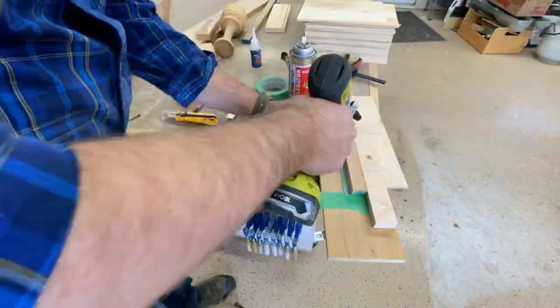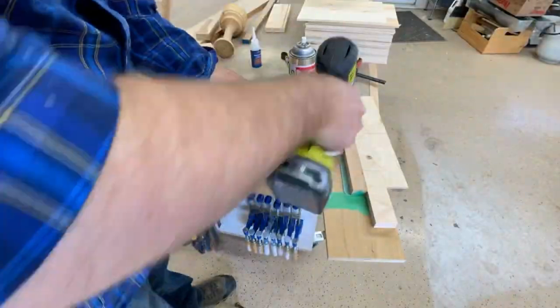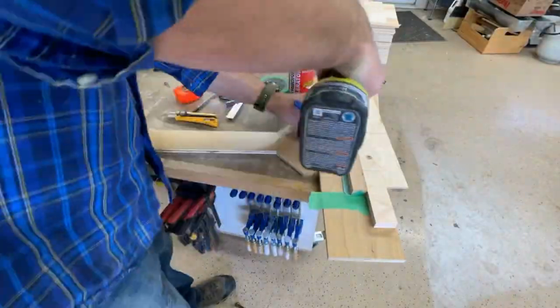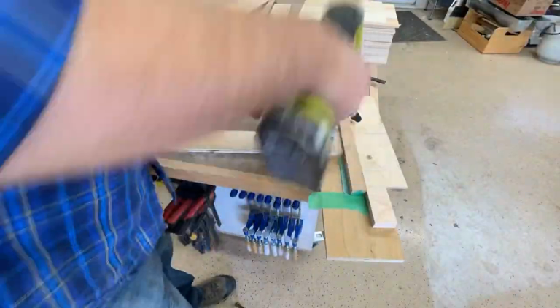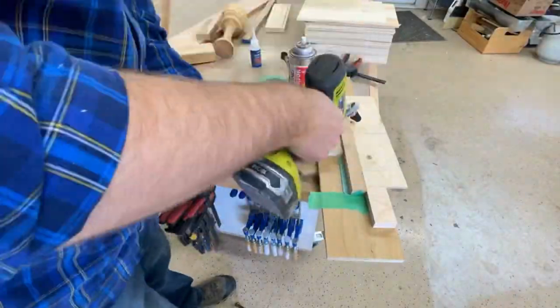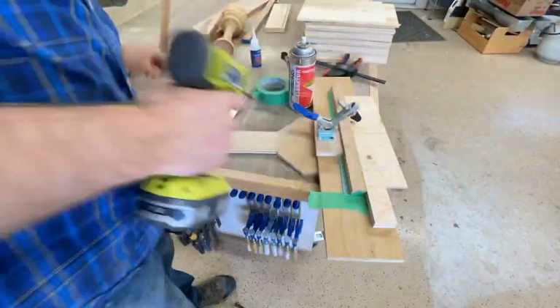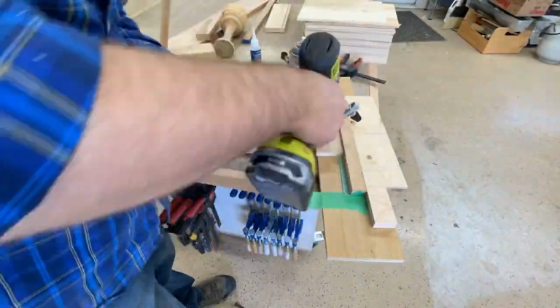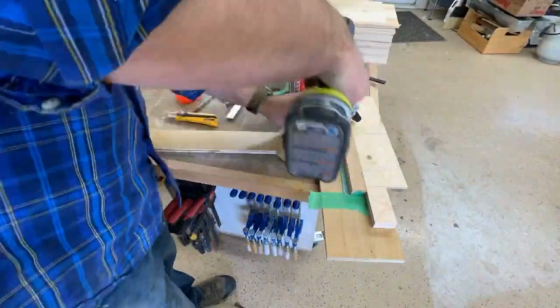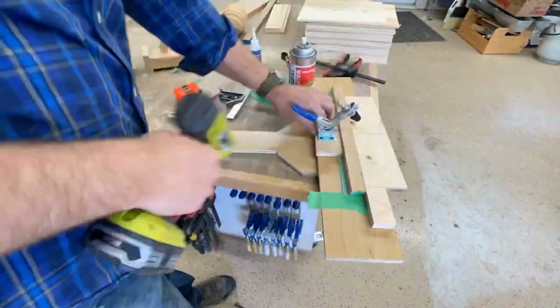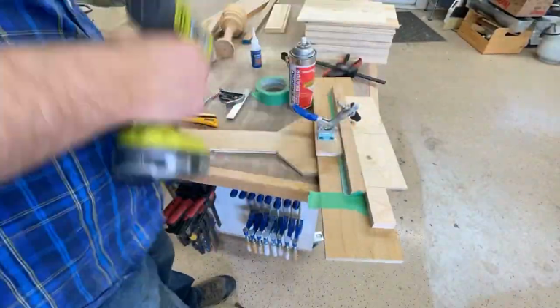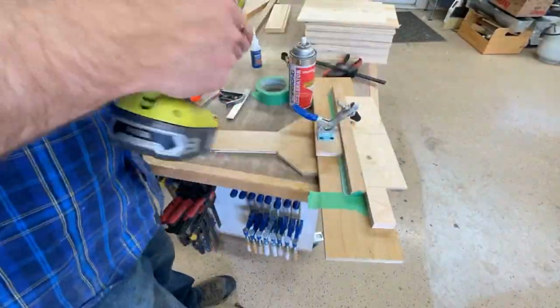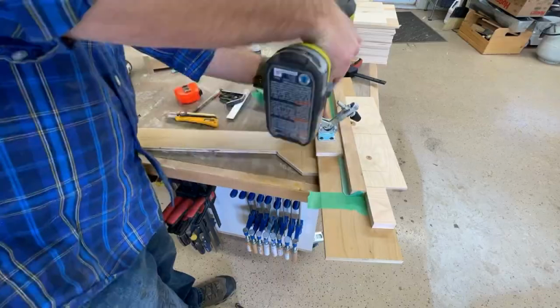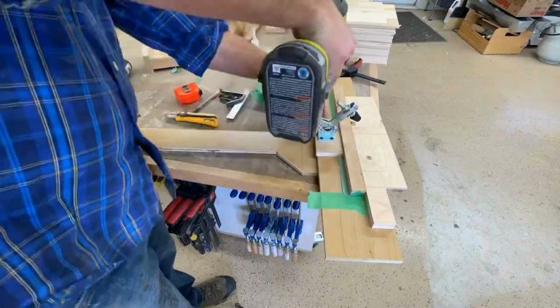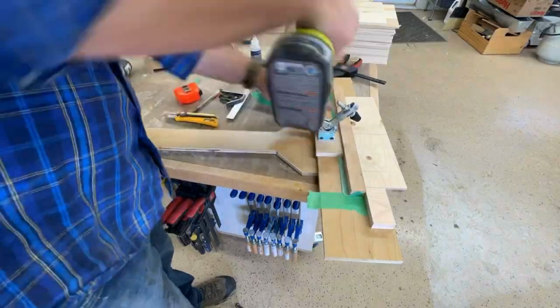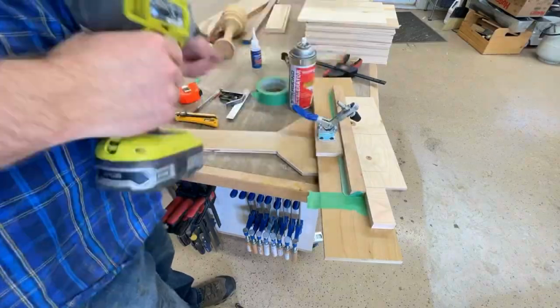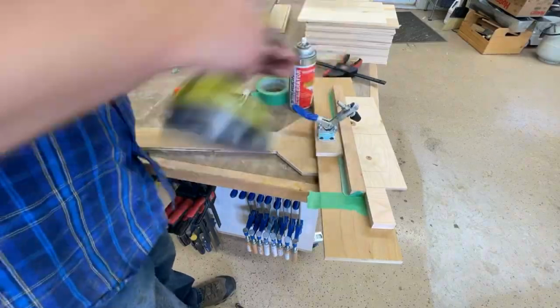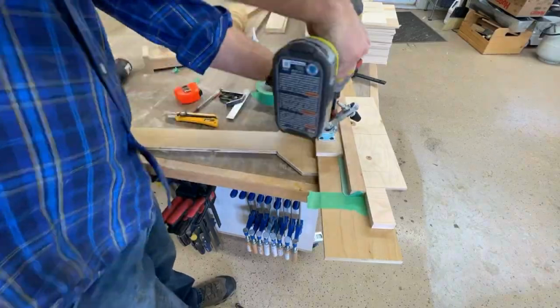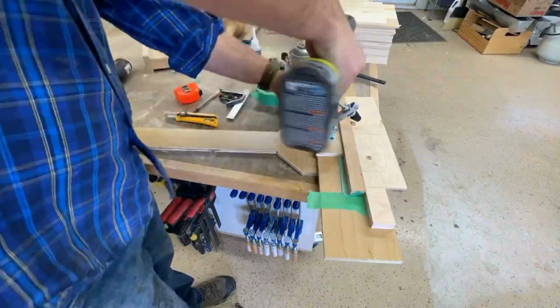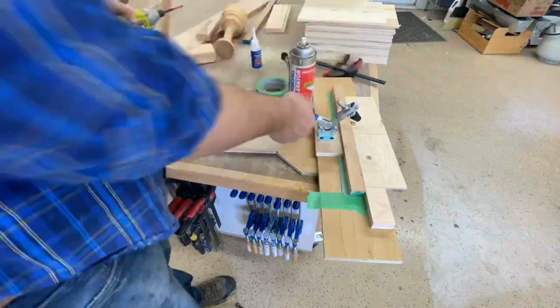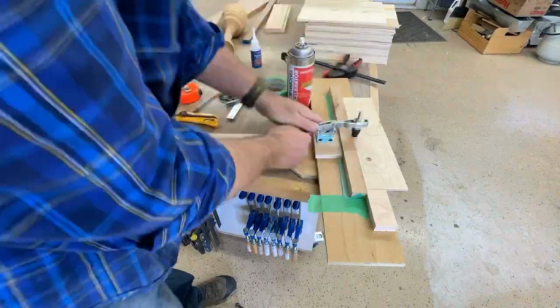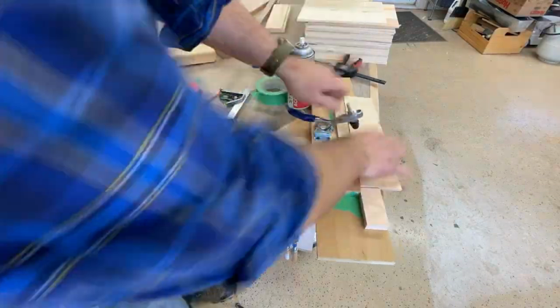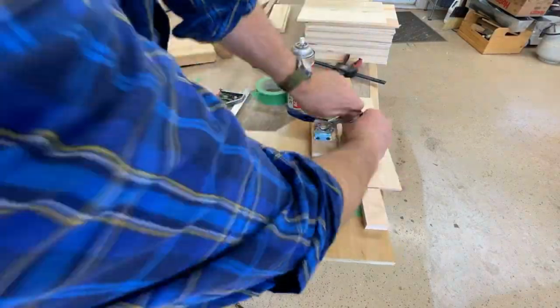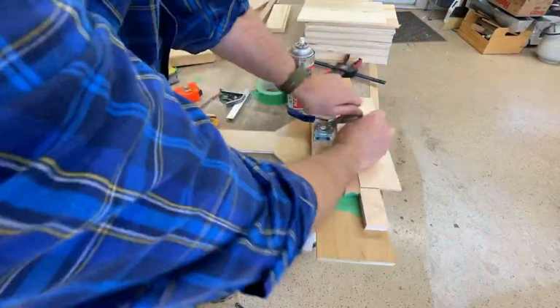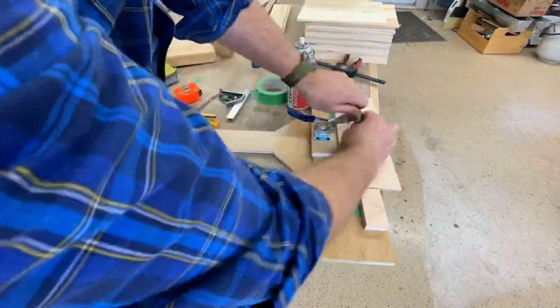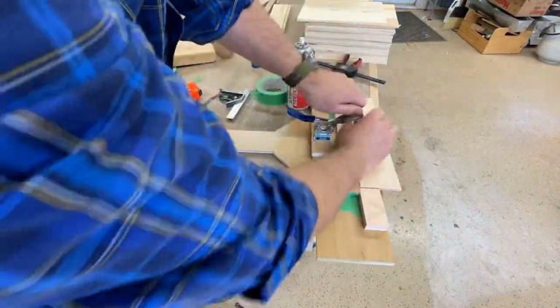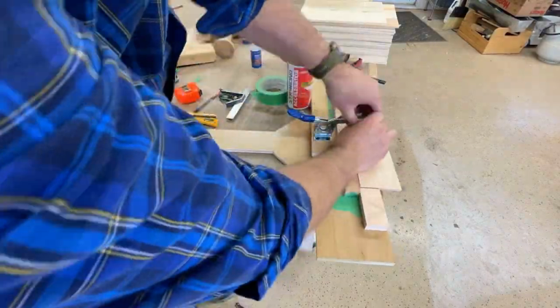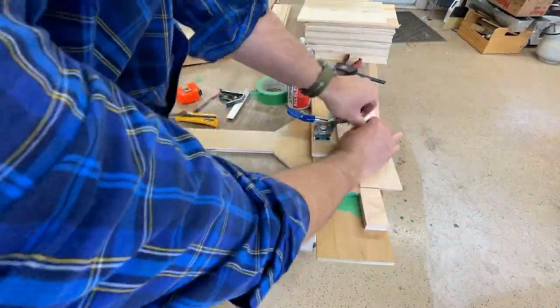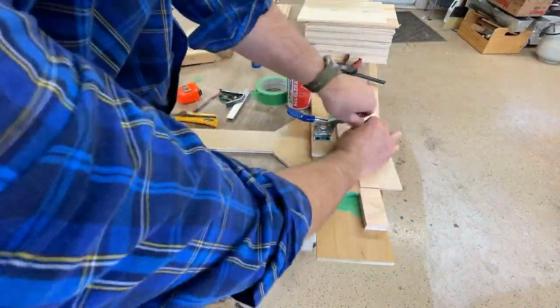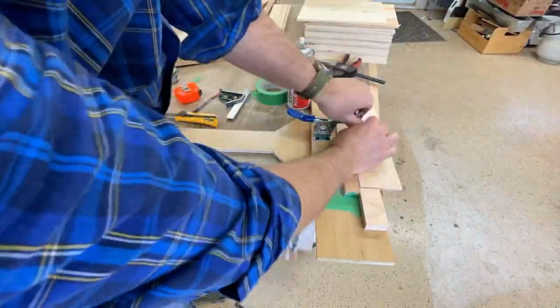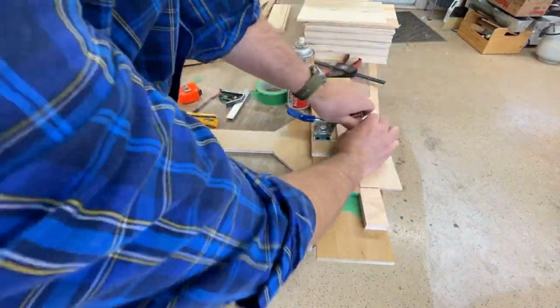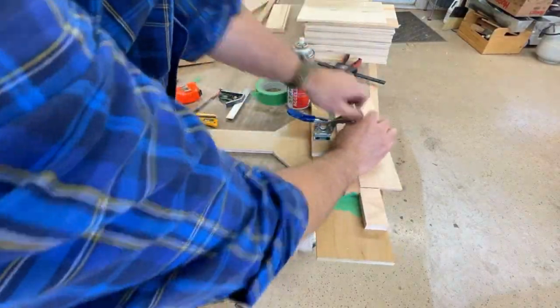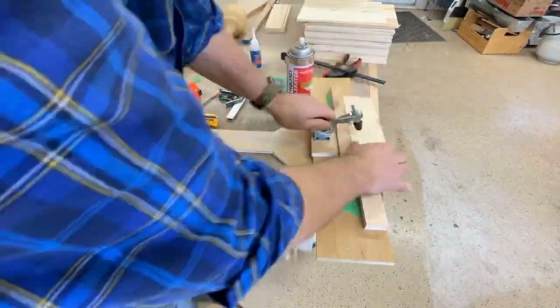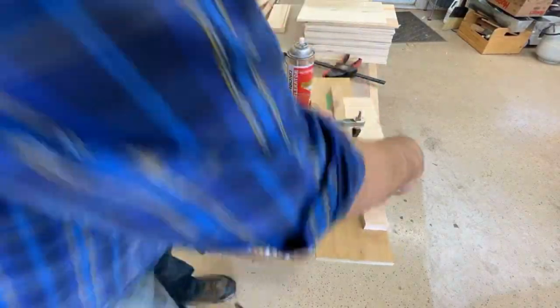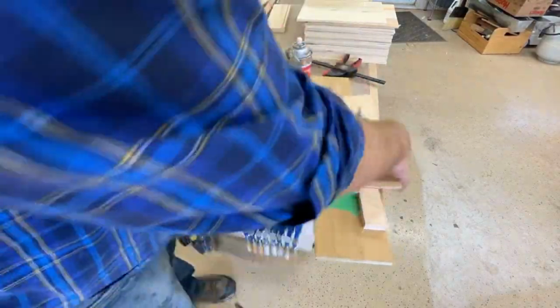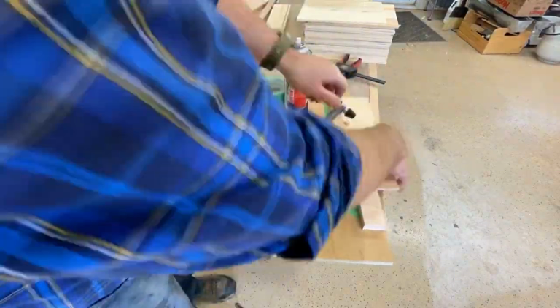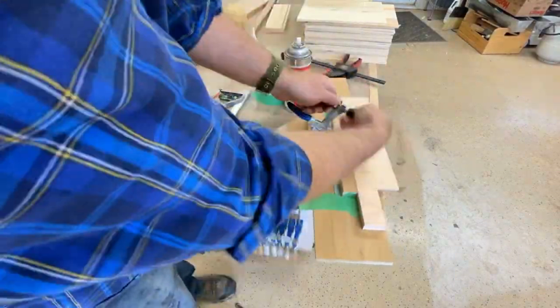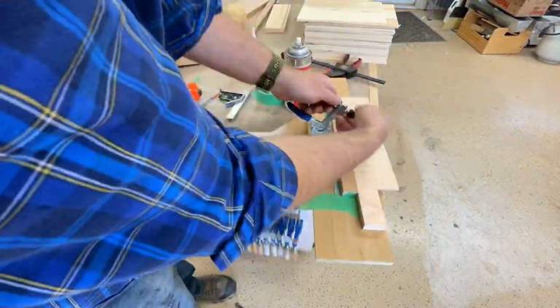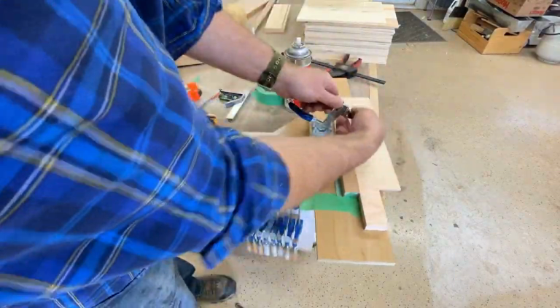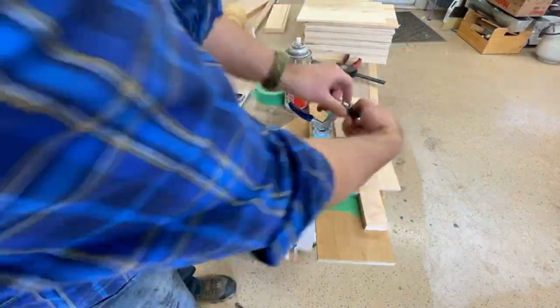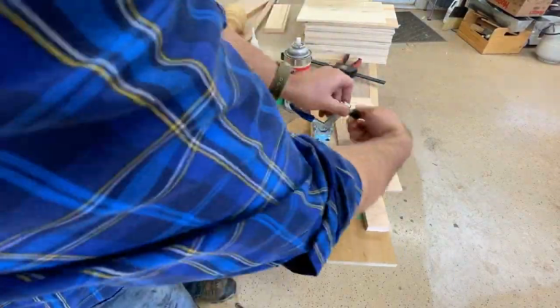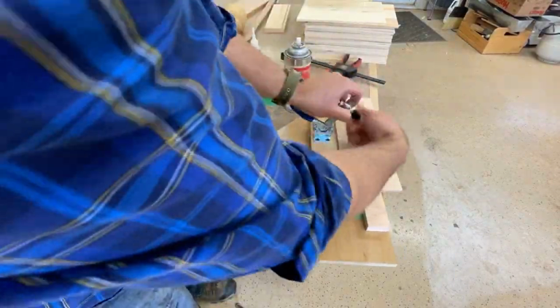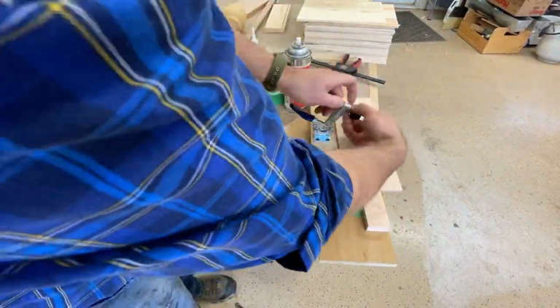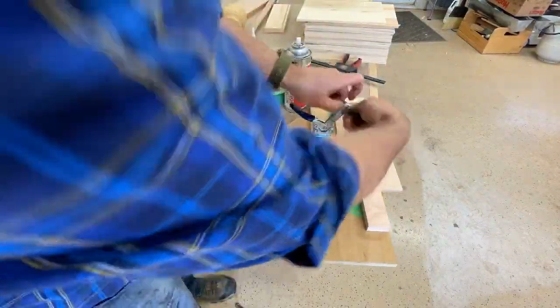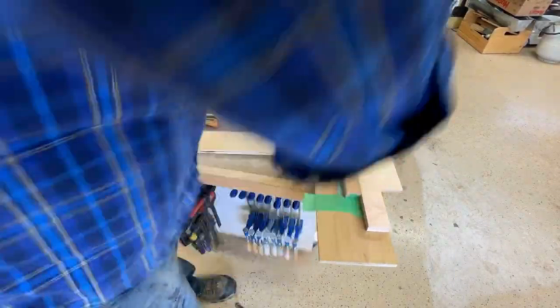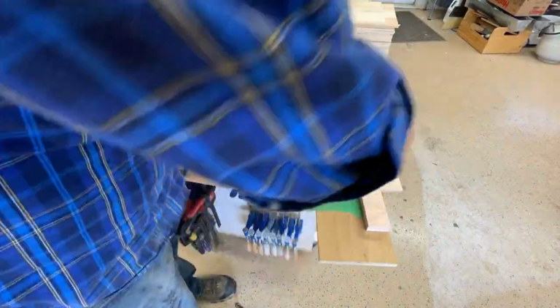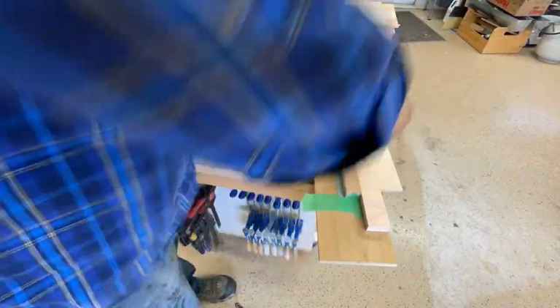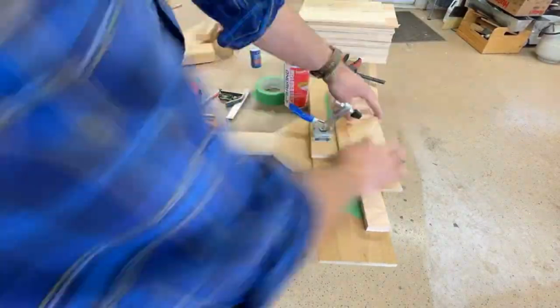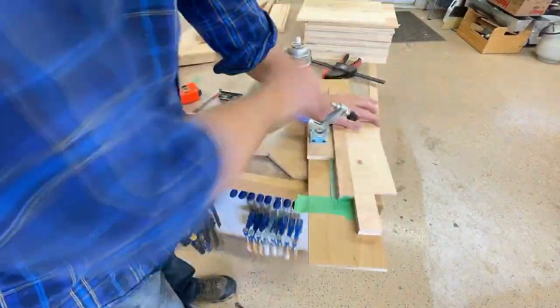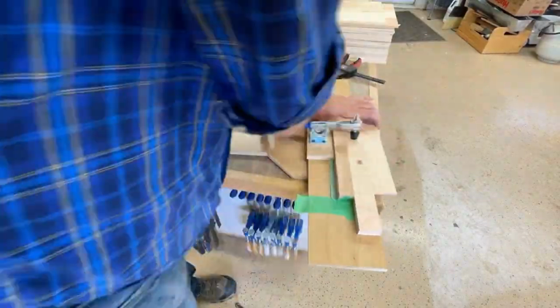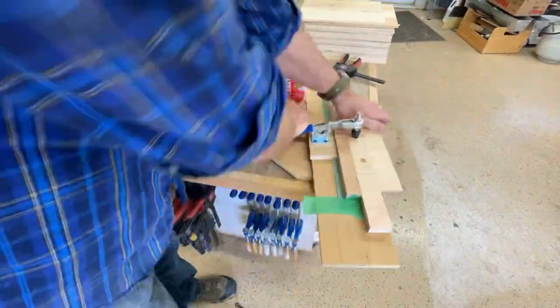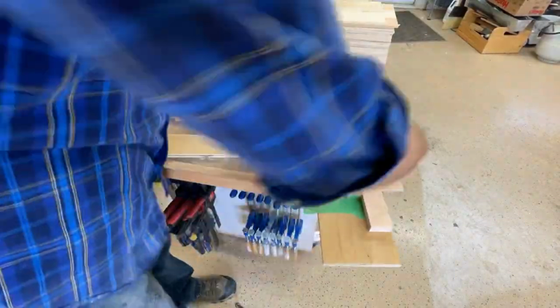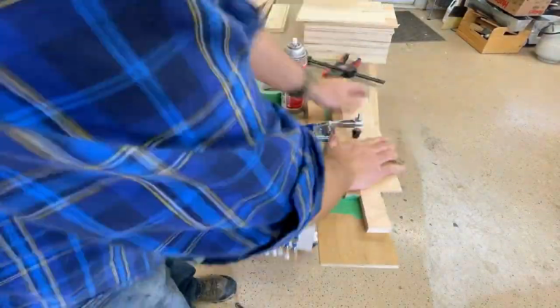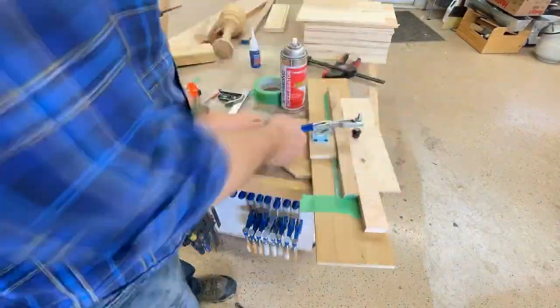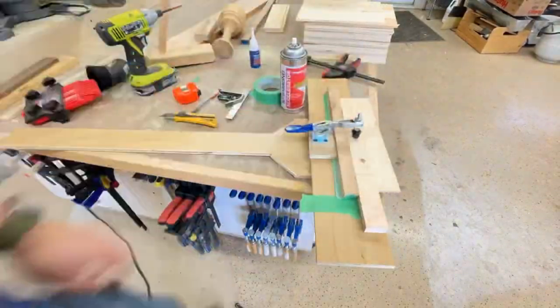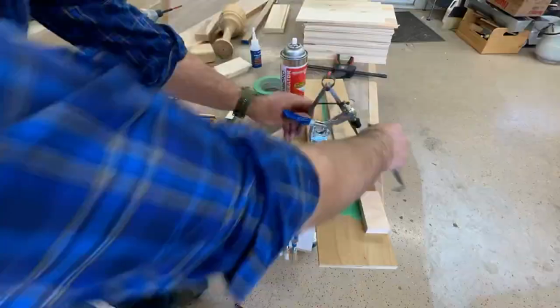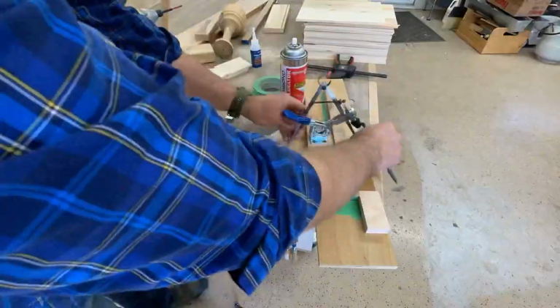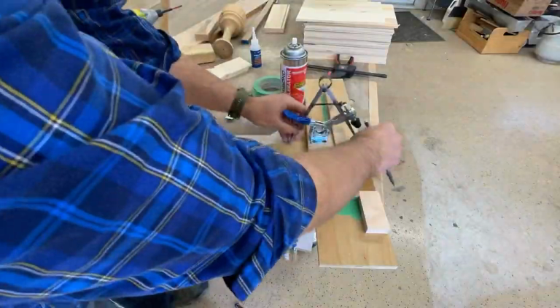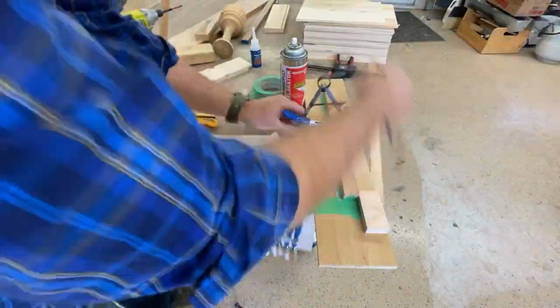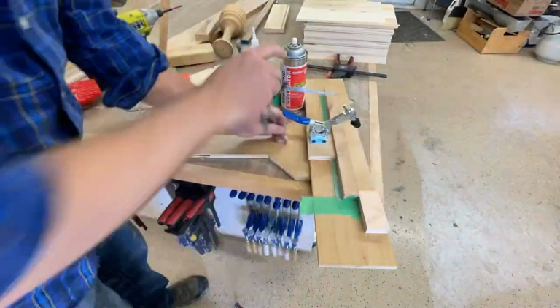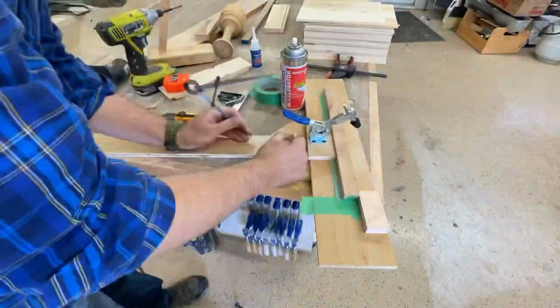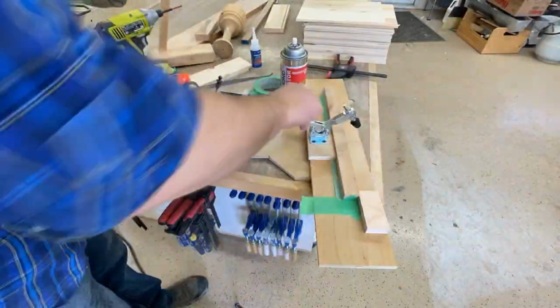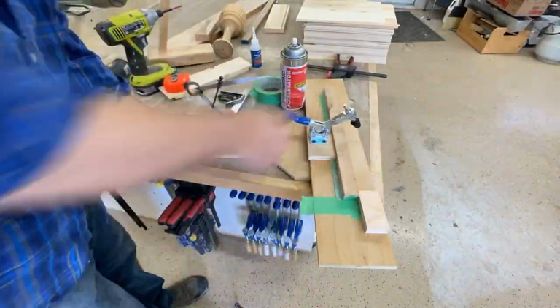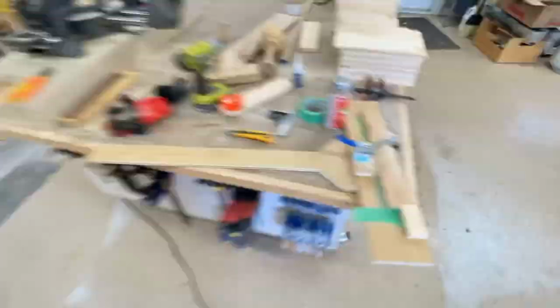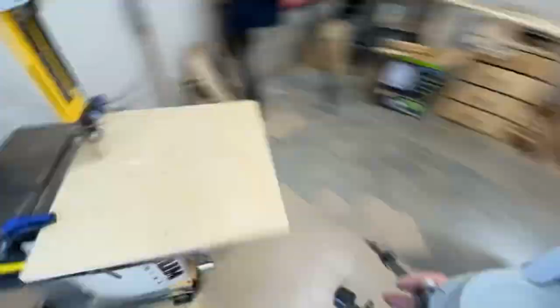A hold-down clamp keeps my hands well away from the blade, because you don't want to cut your fingers off — that's unhealthy for you.